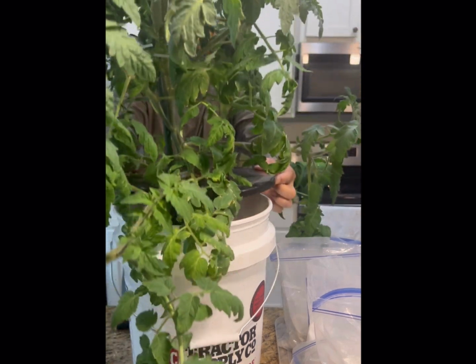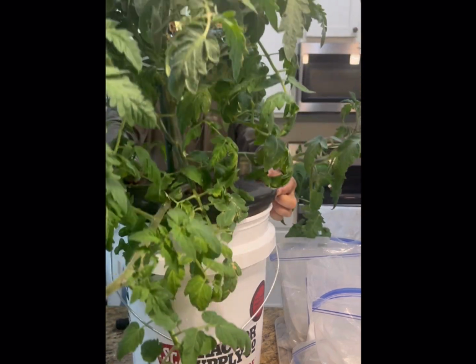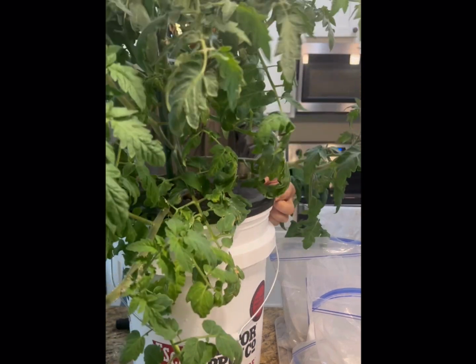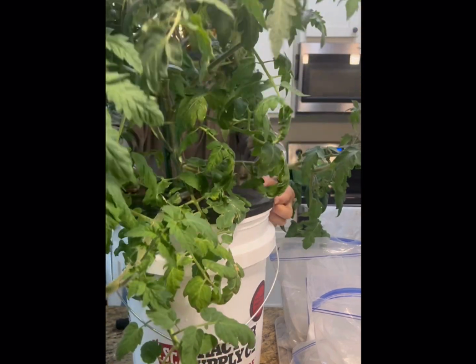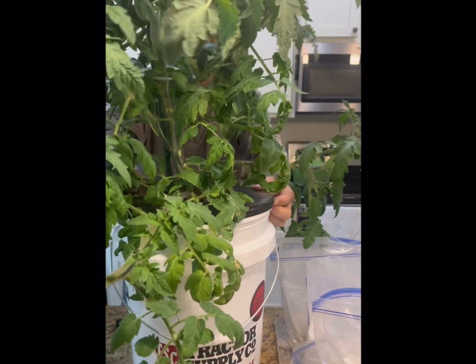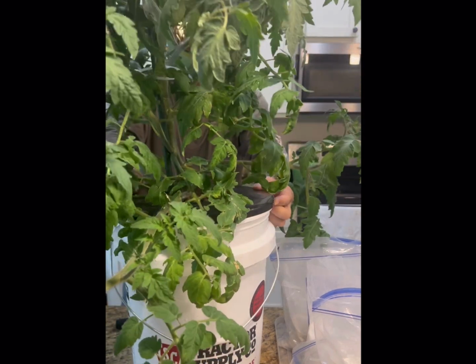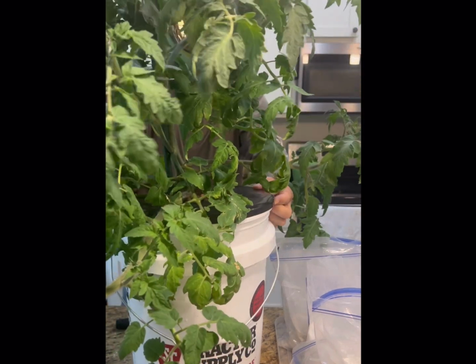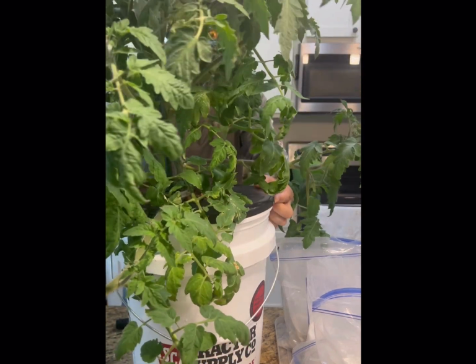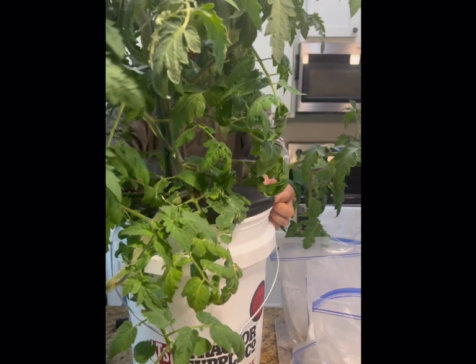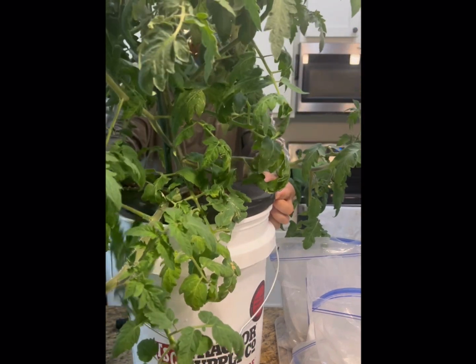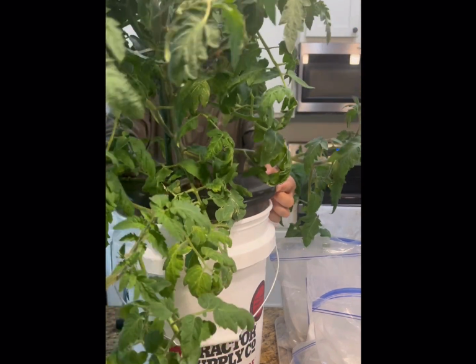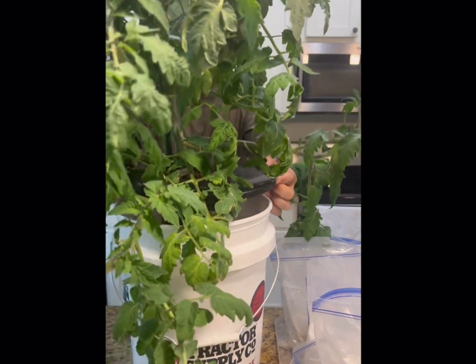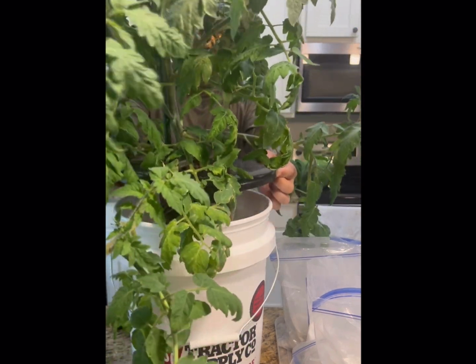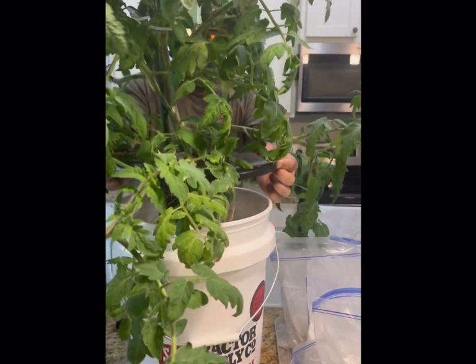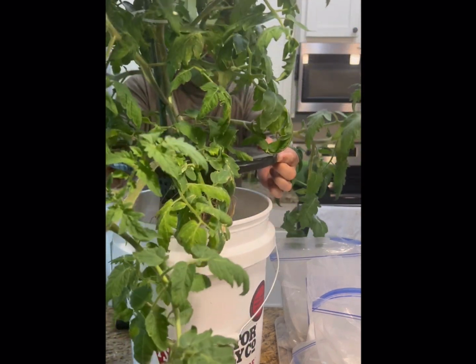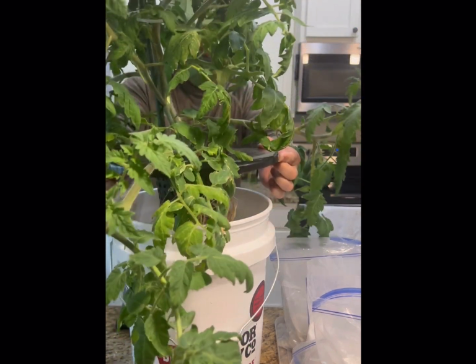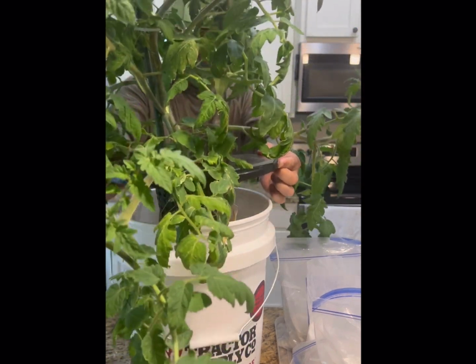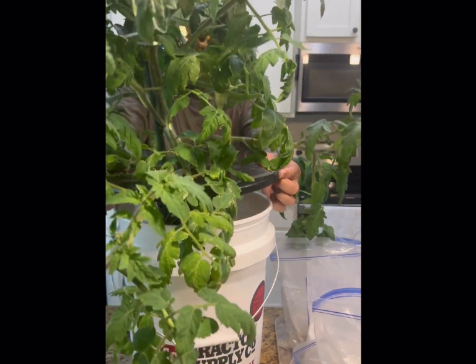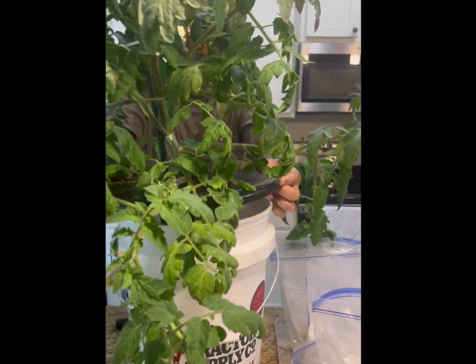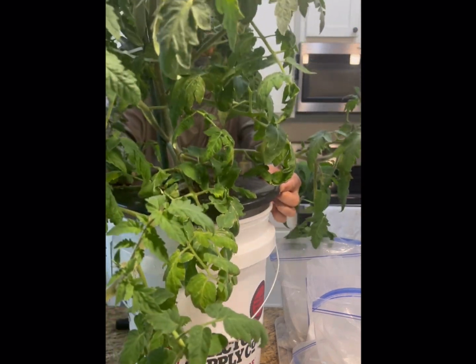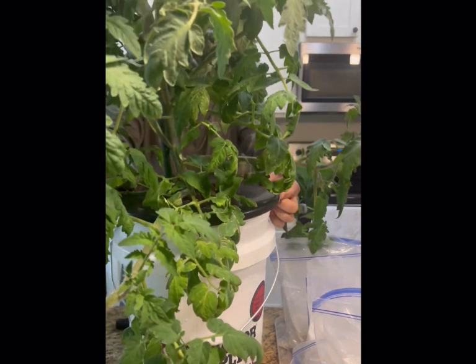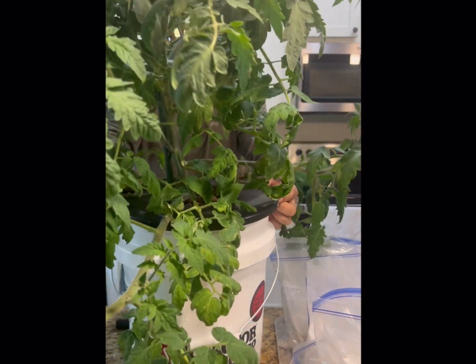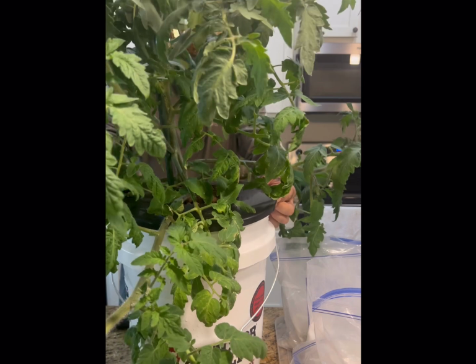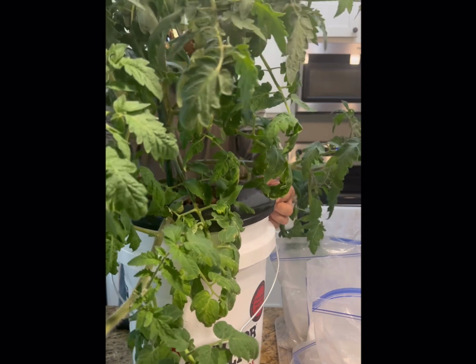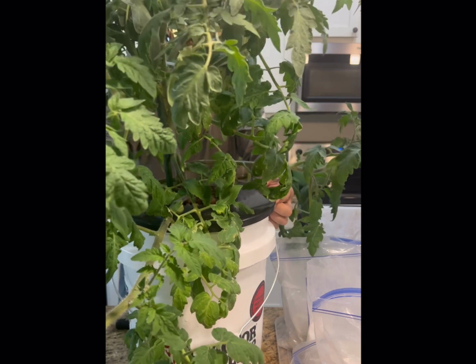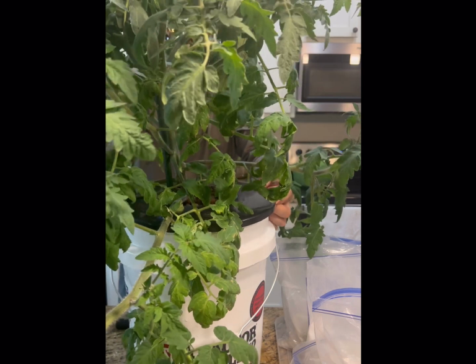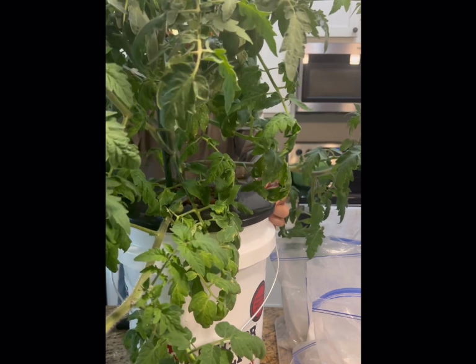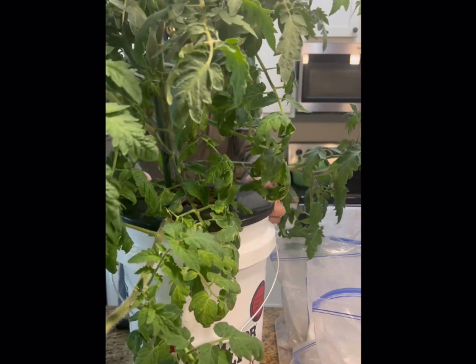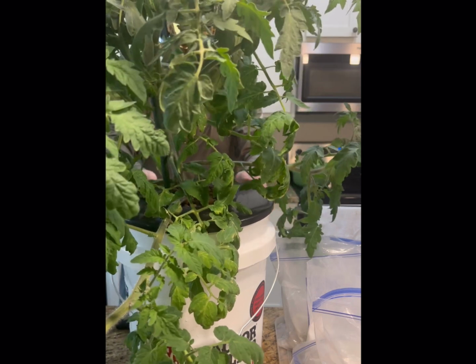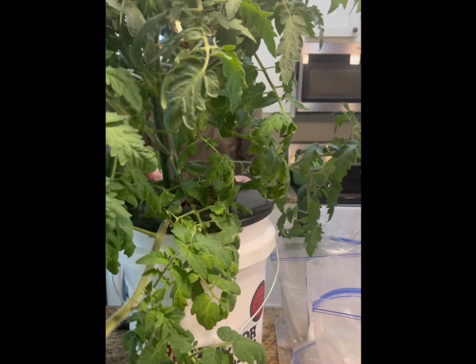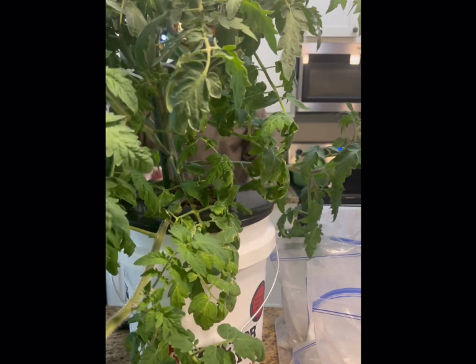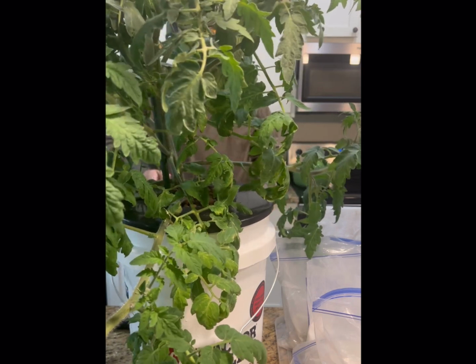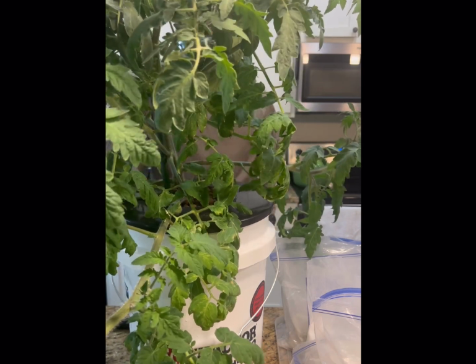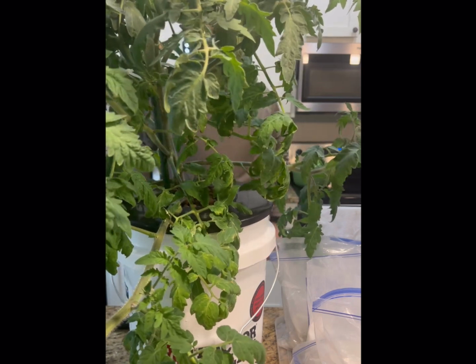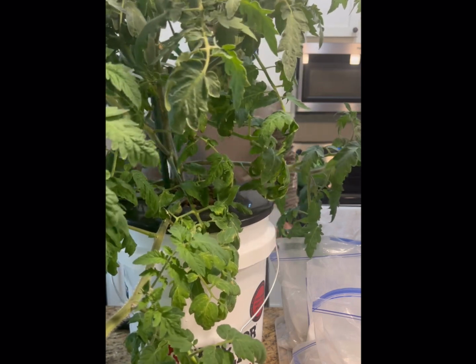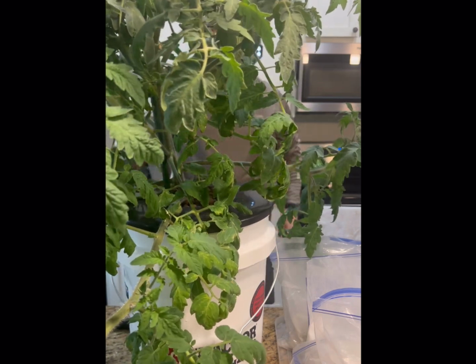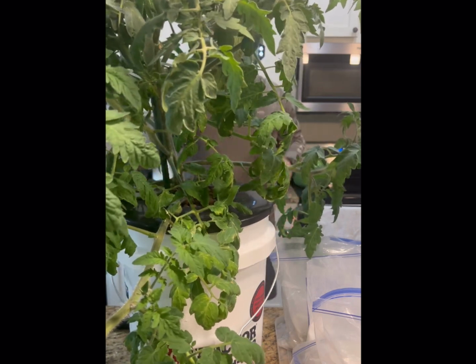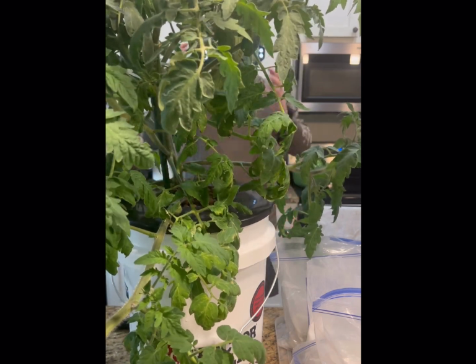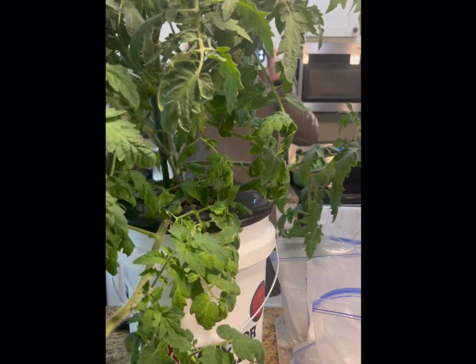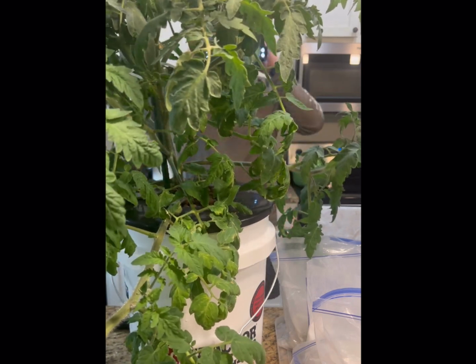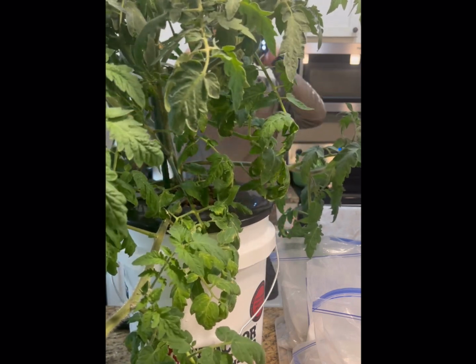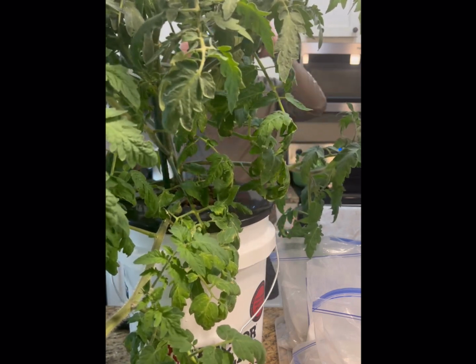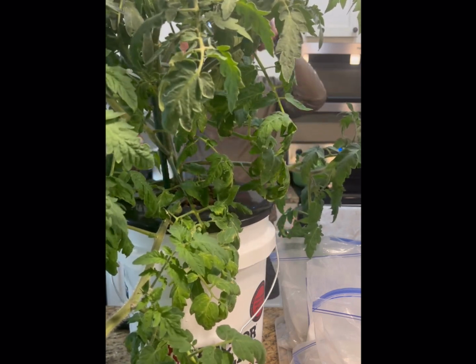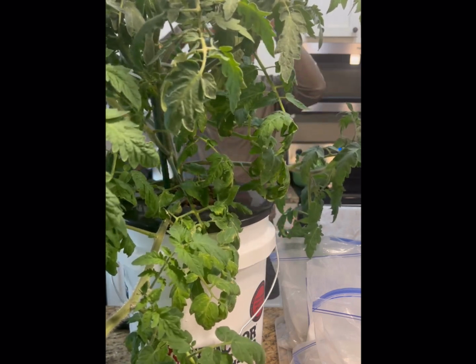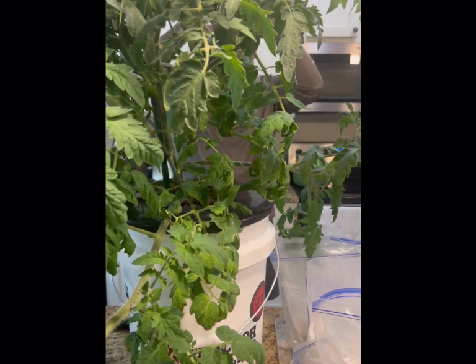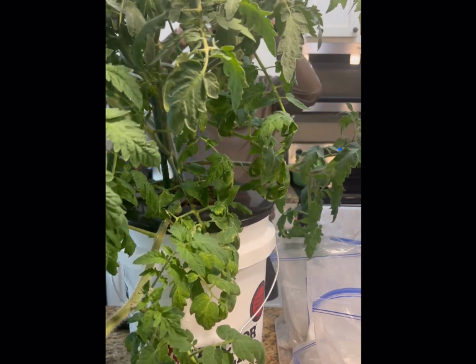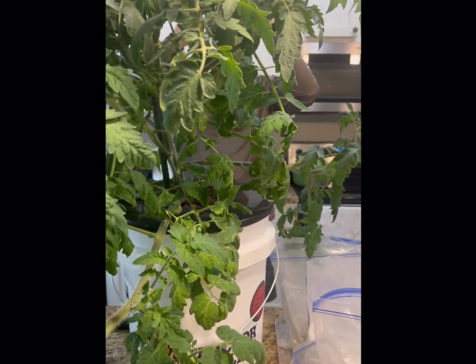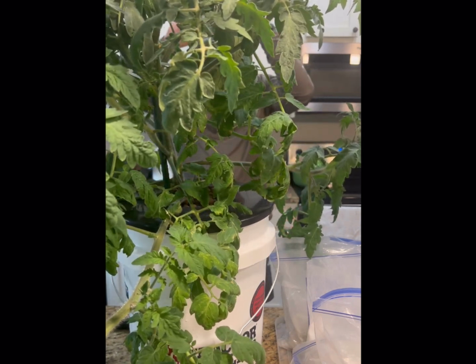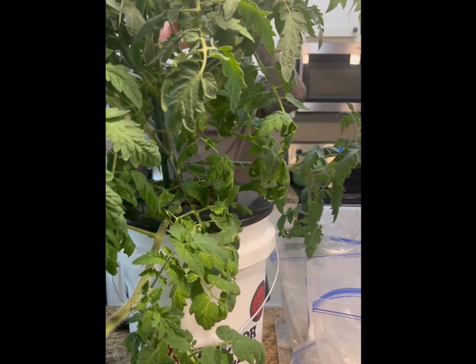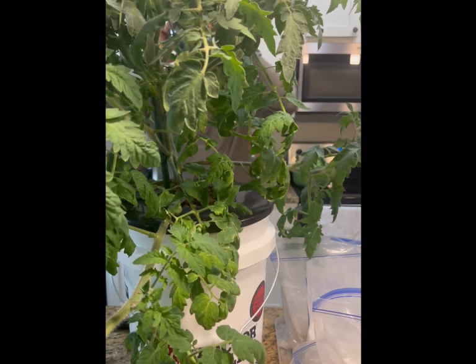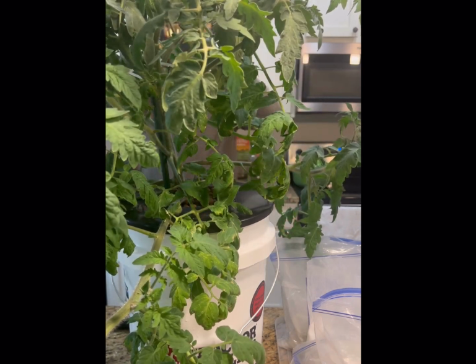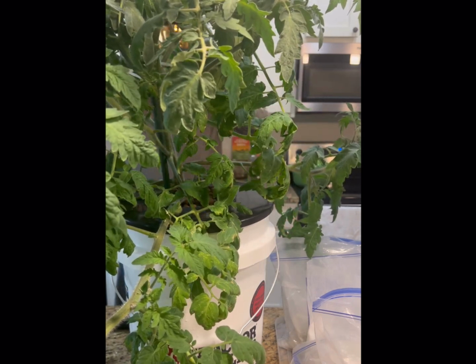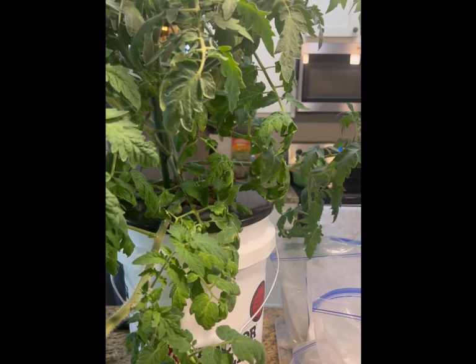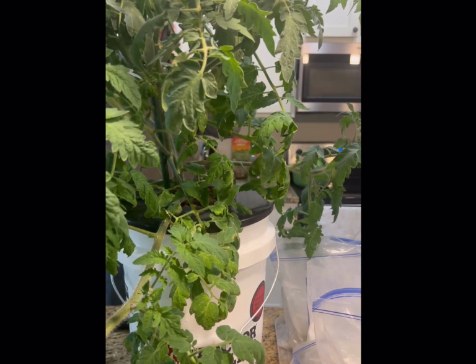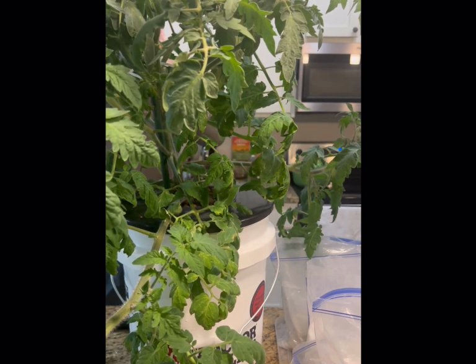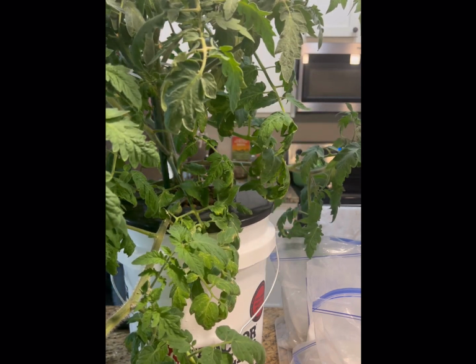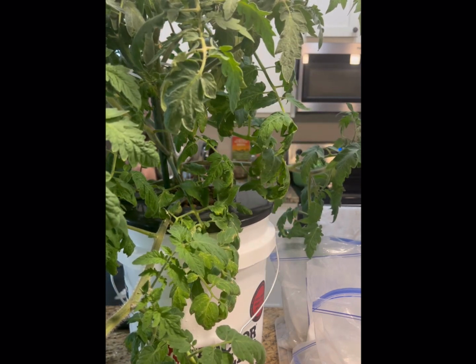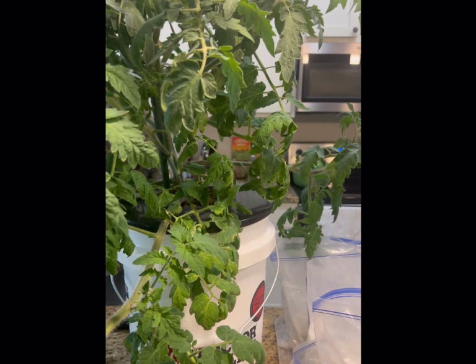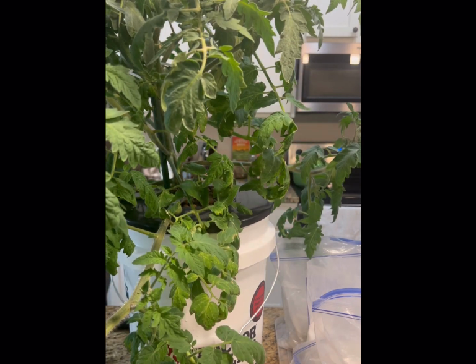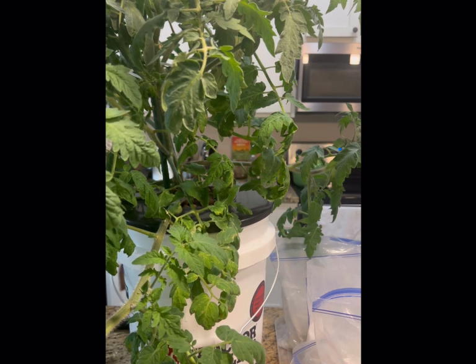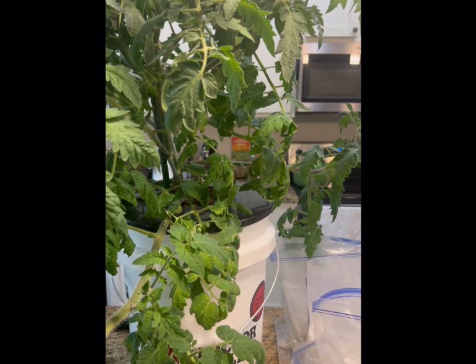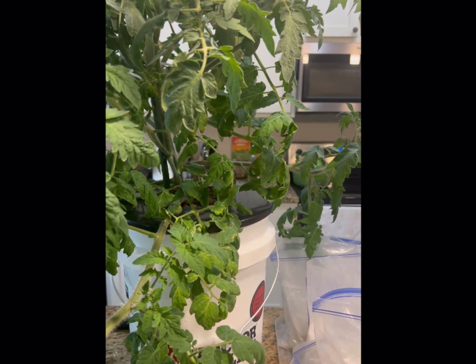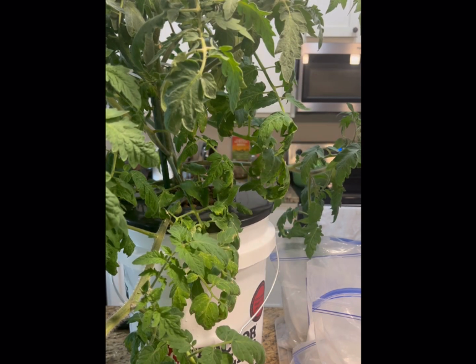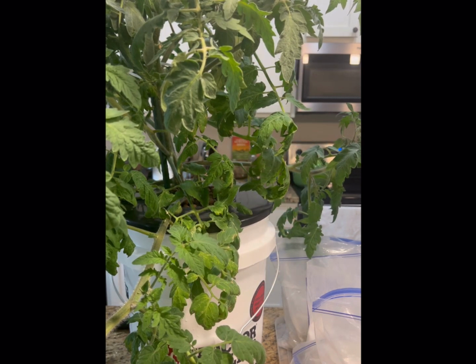I hope this content was helpful, and I hope it empowers you to get out there and grow your own. Please consider liking and subscribing. Thanks and have a good day.